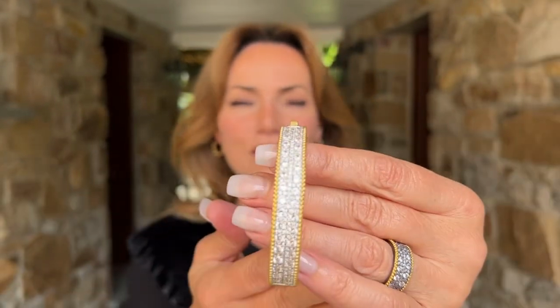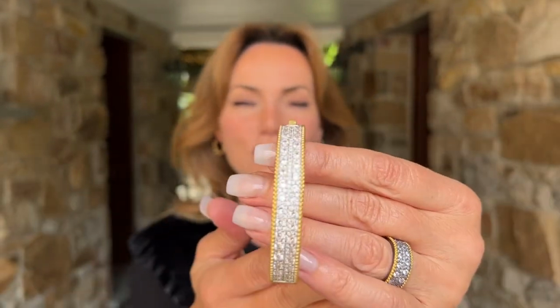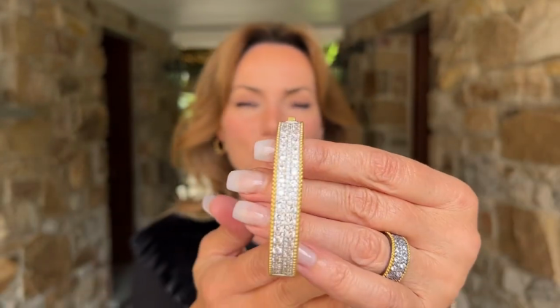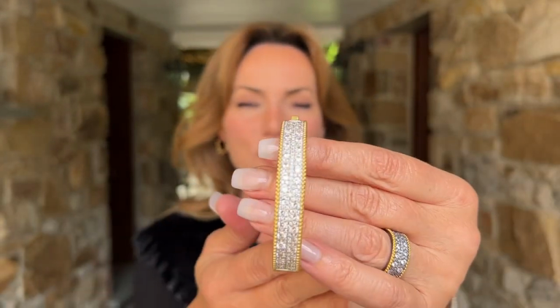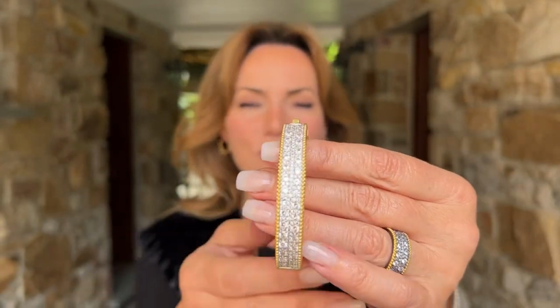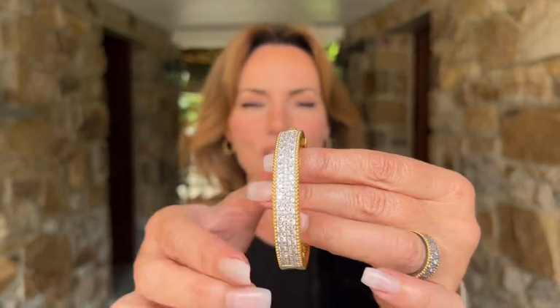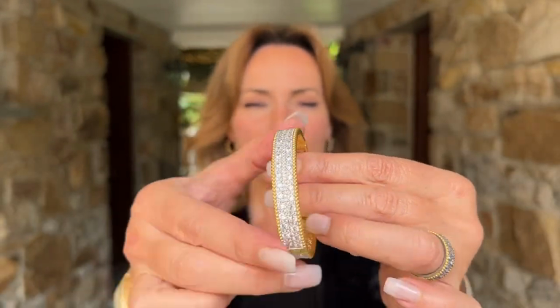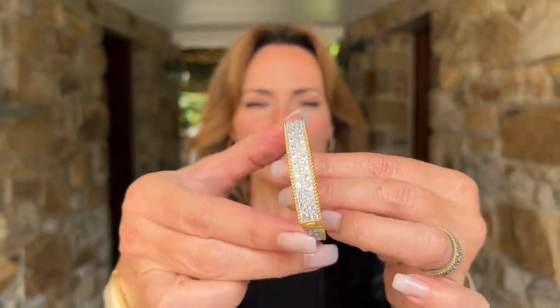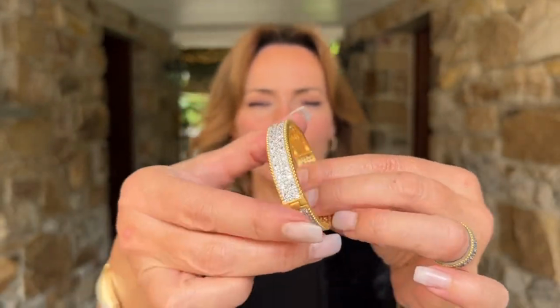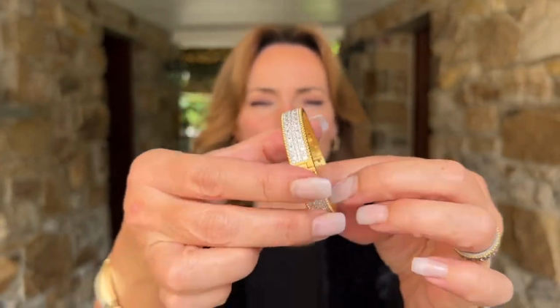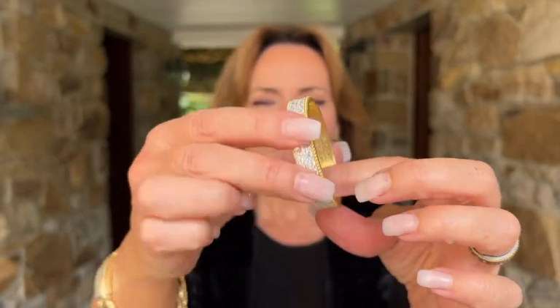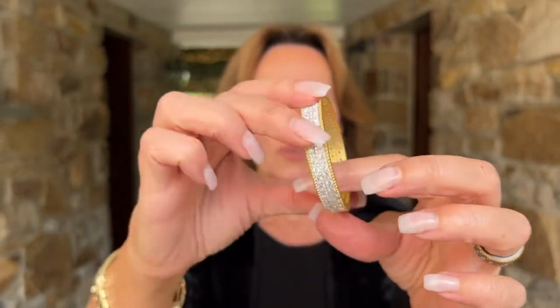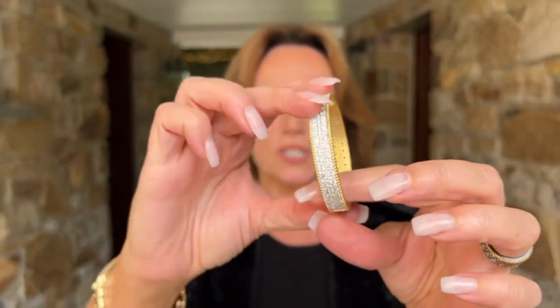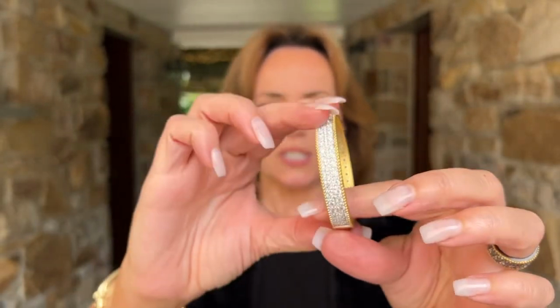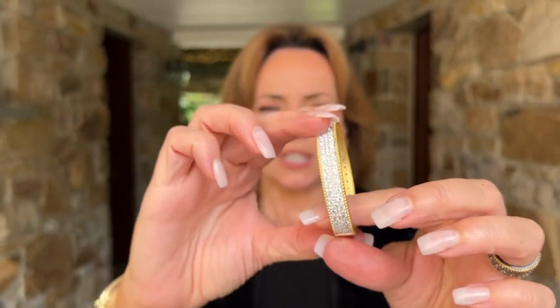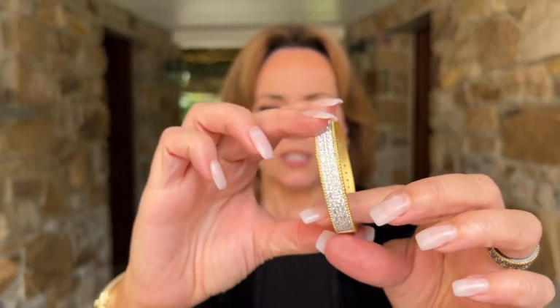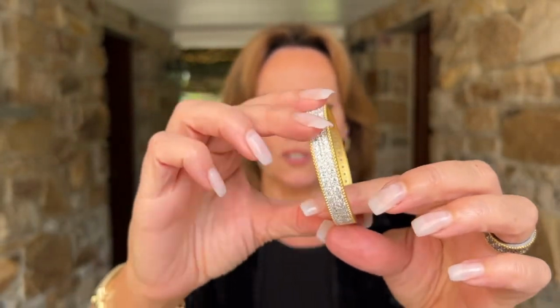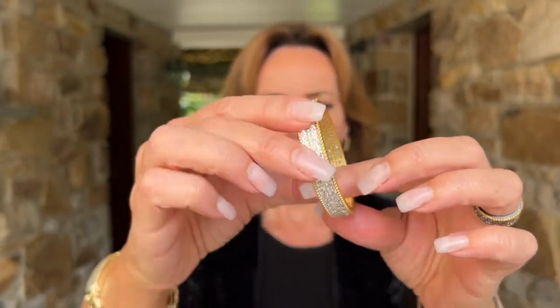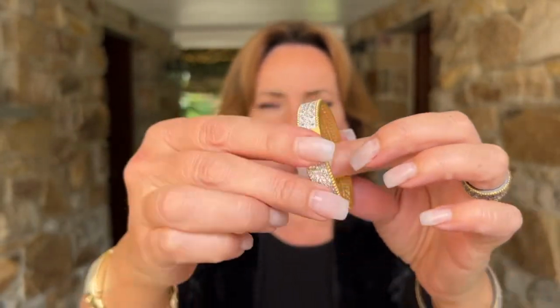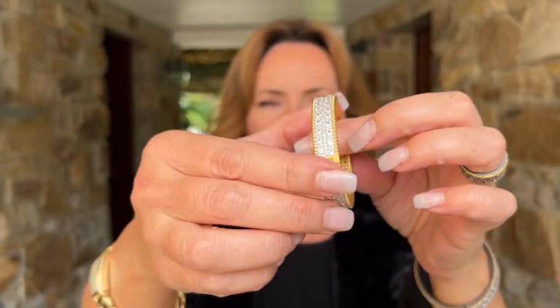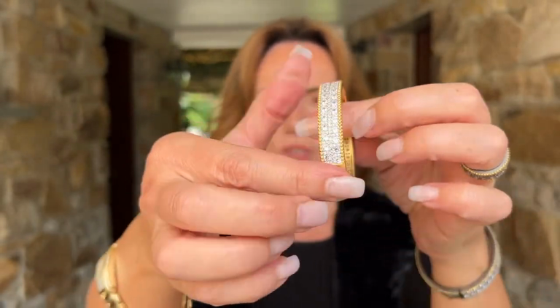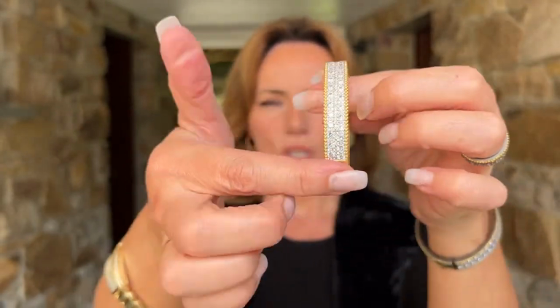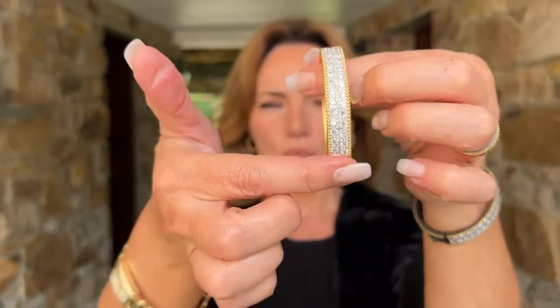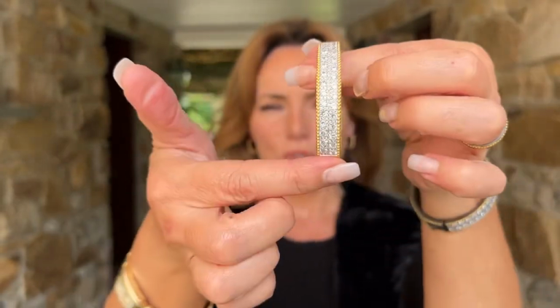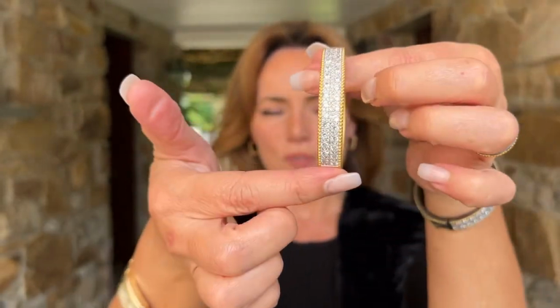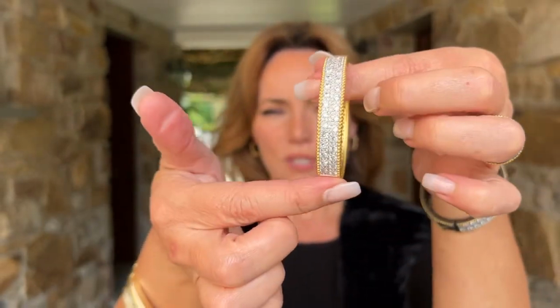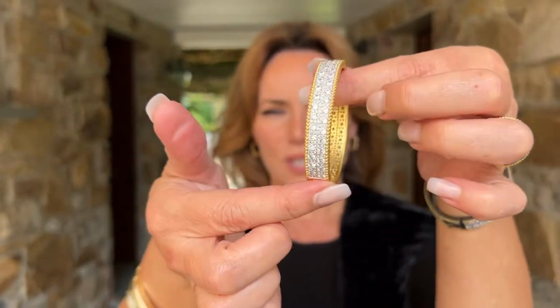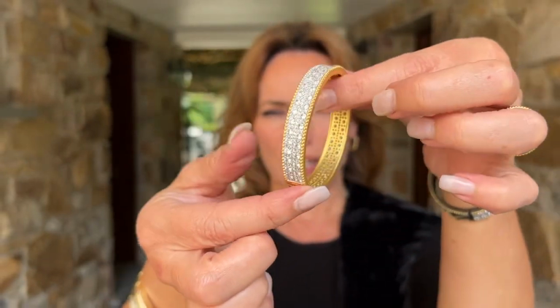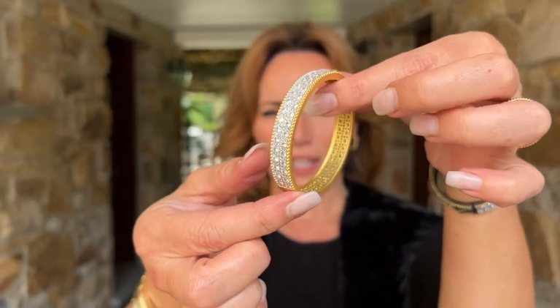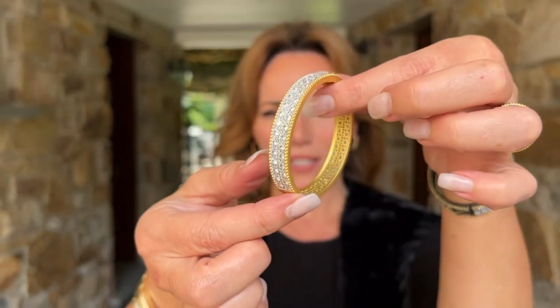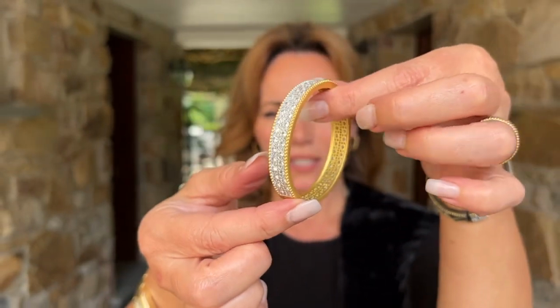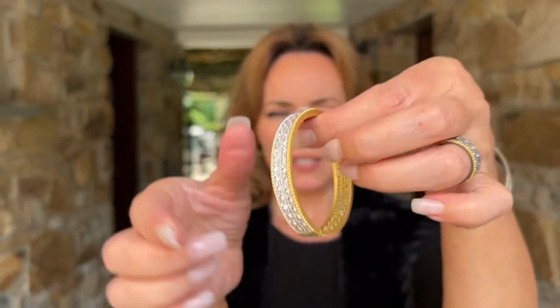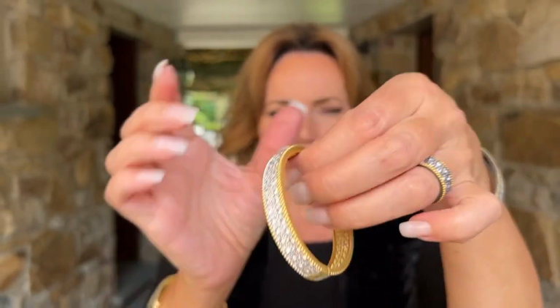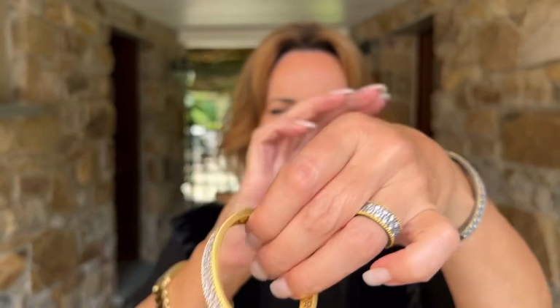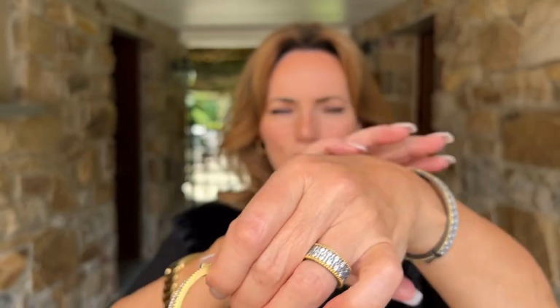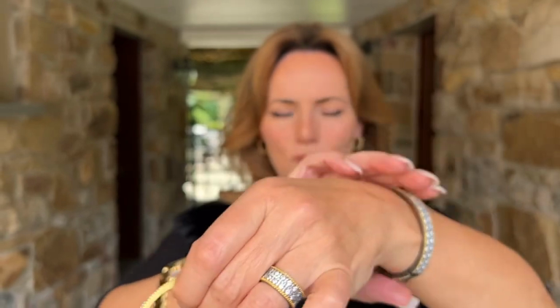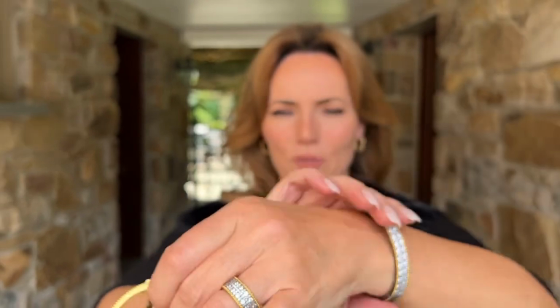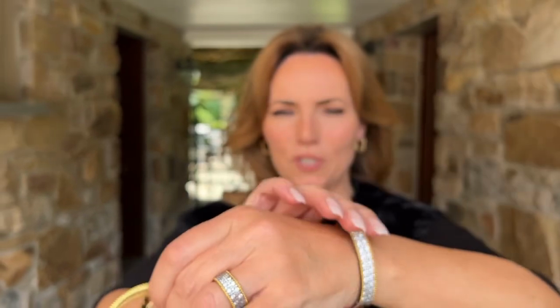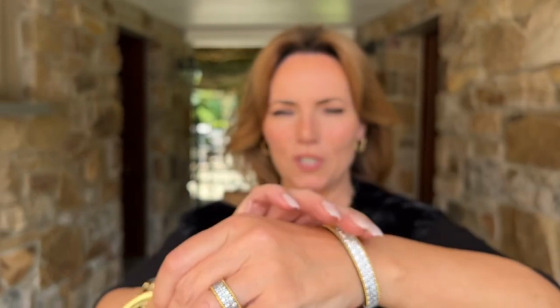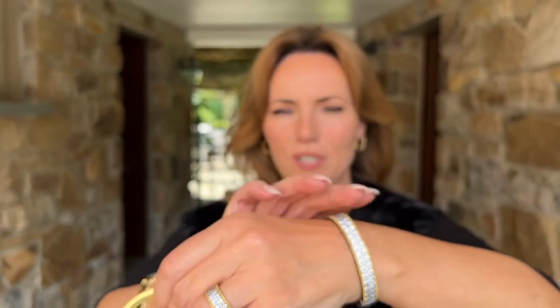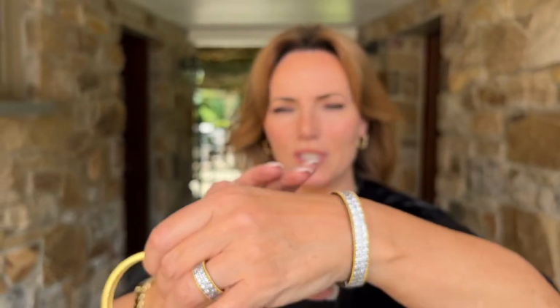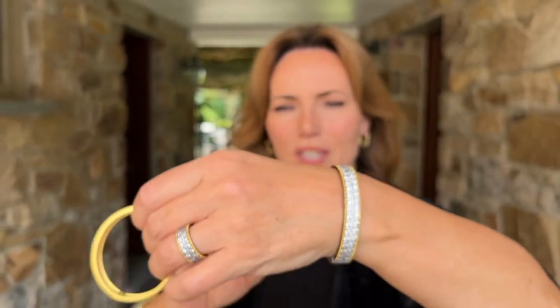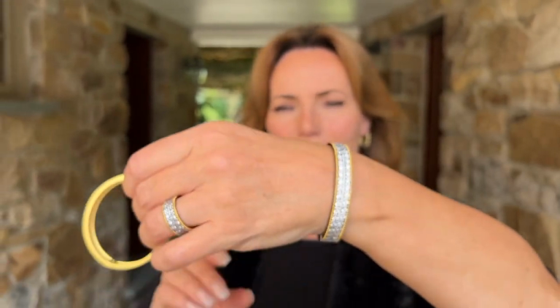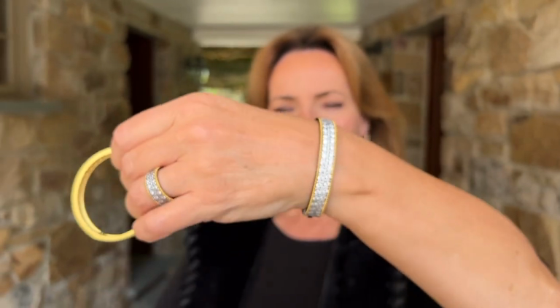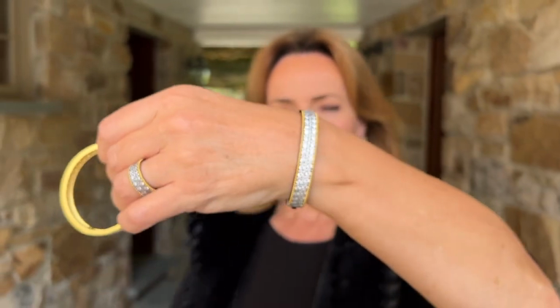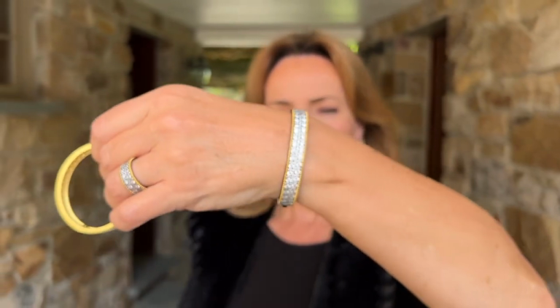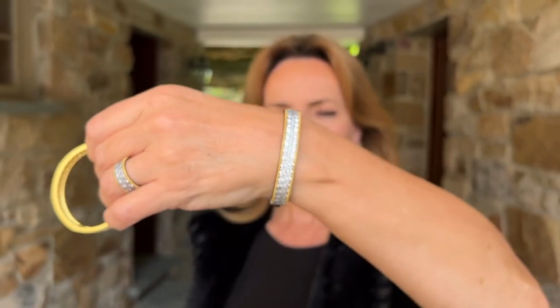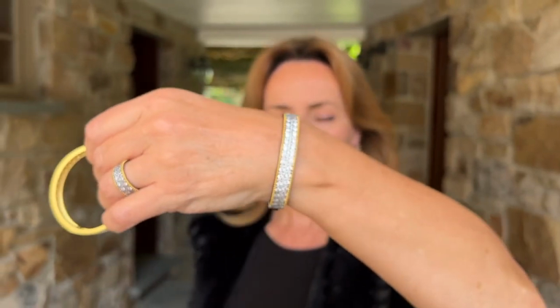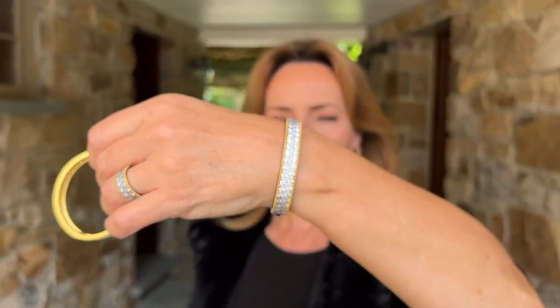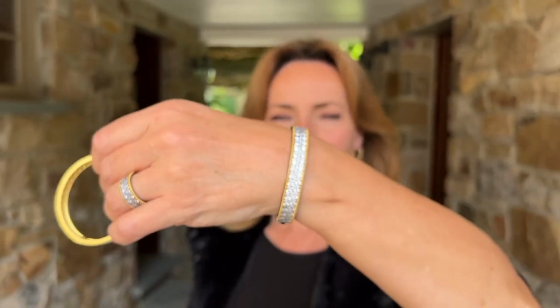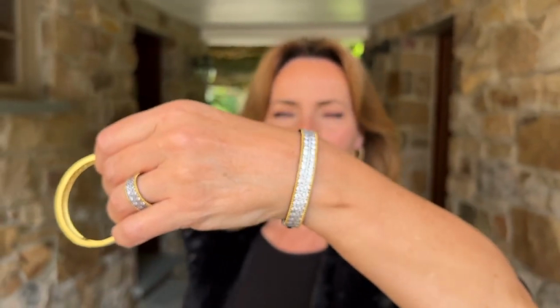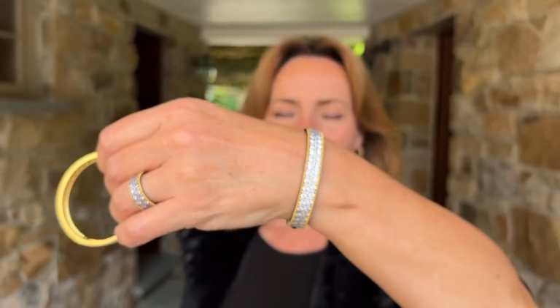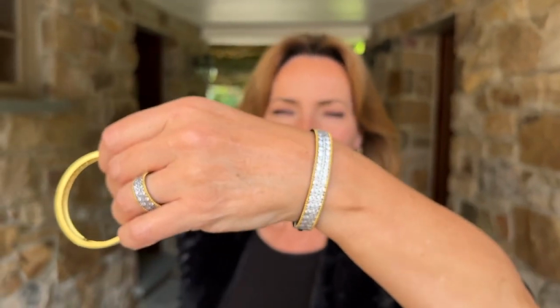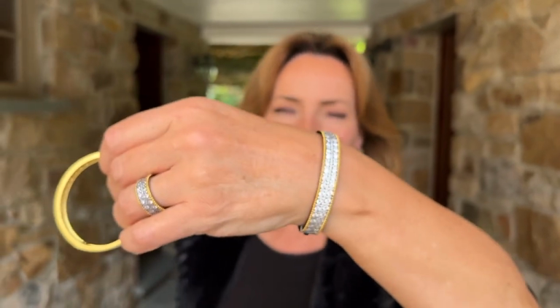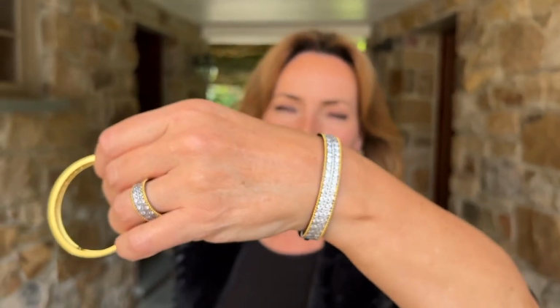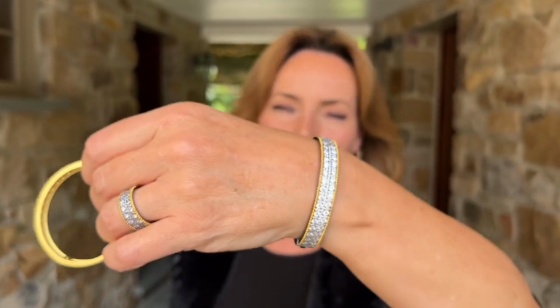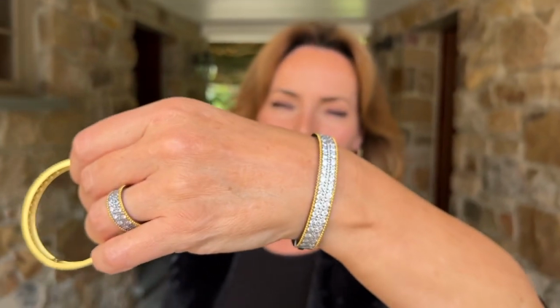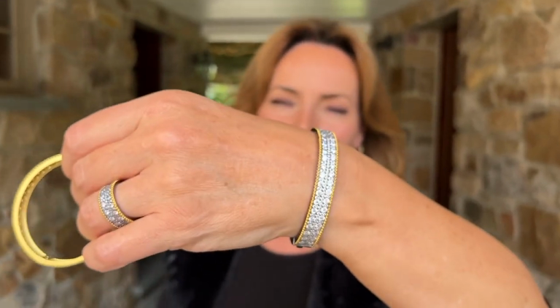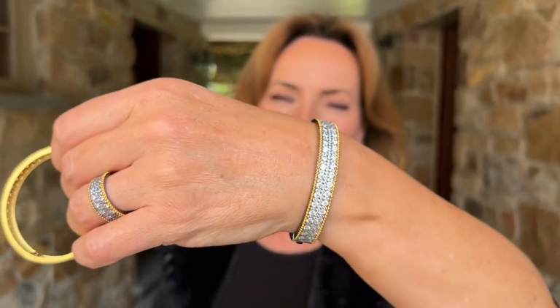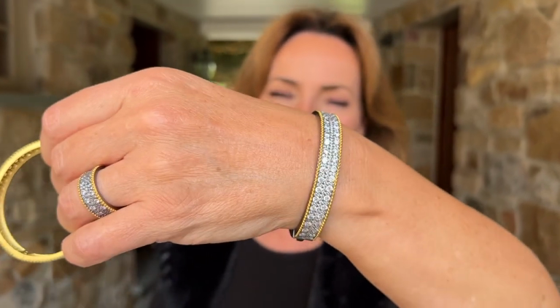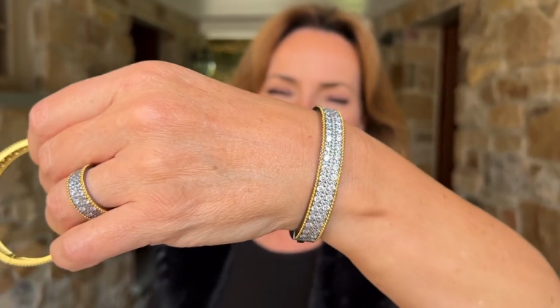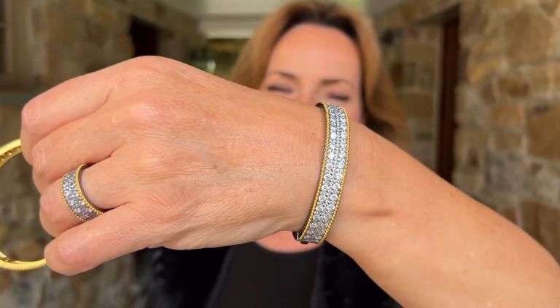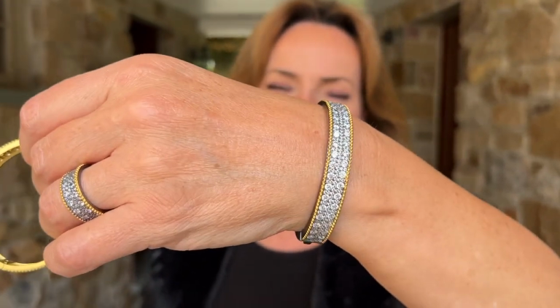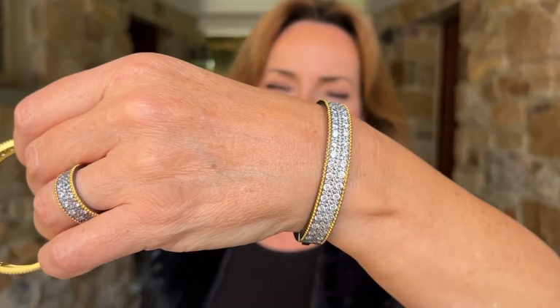So this is the yellow, once again, stones on both sides. Look how gorgeous. Here it is in the black rhodium with yellow.